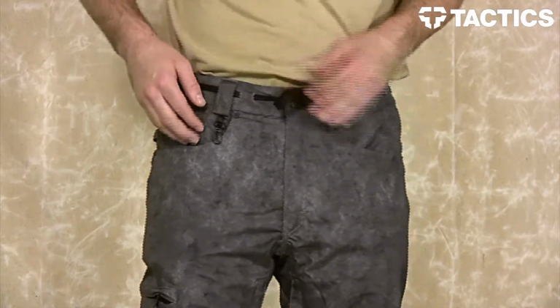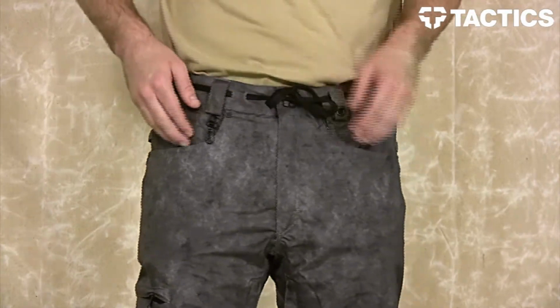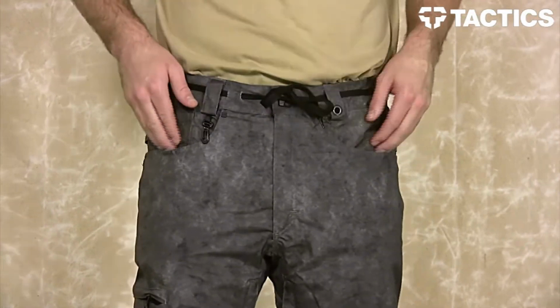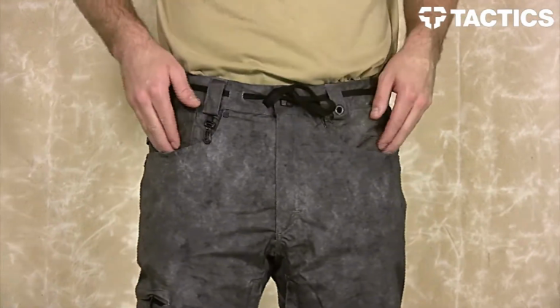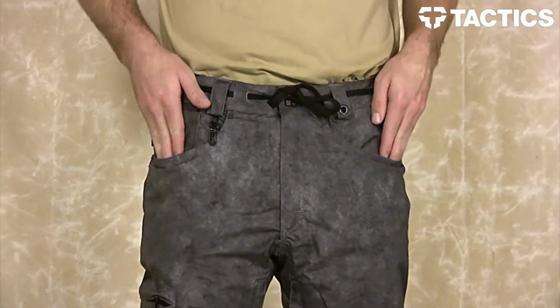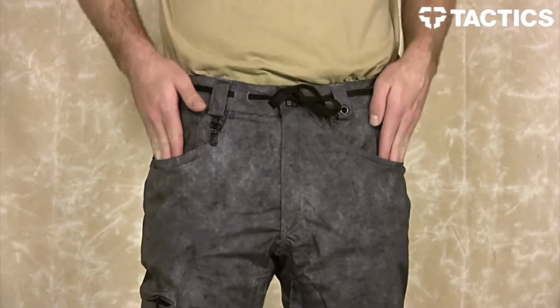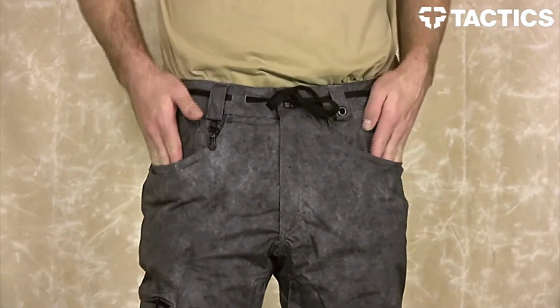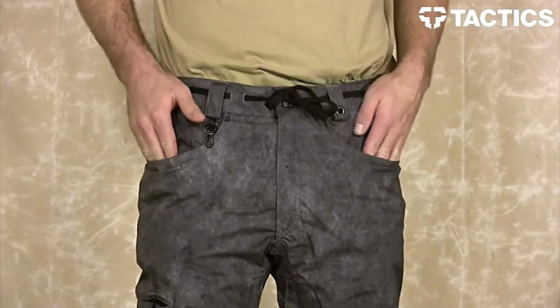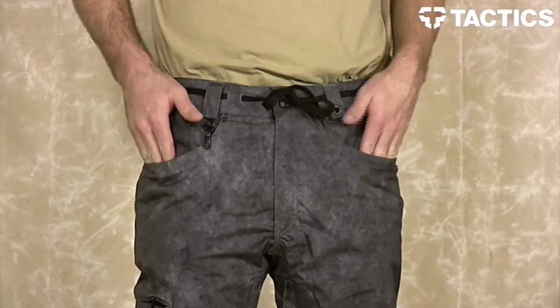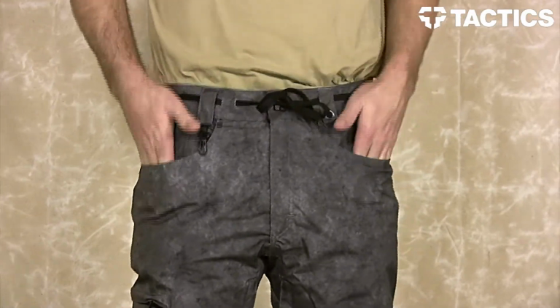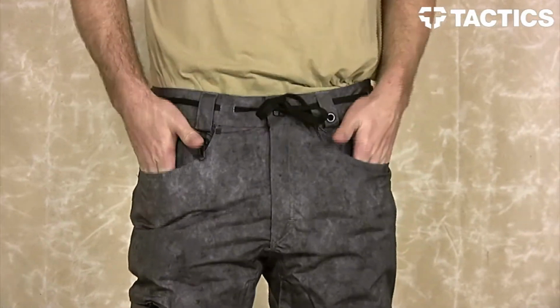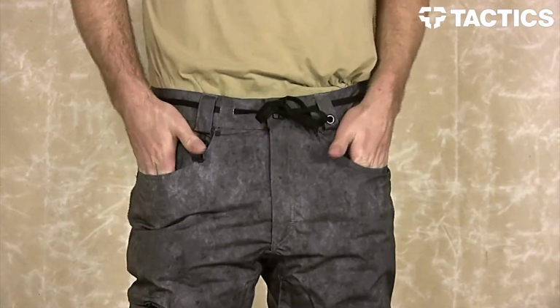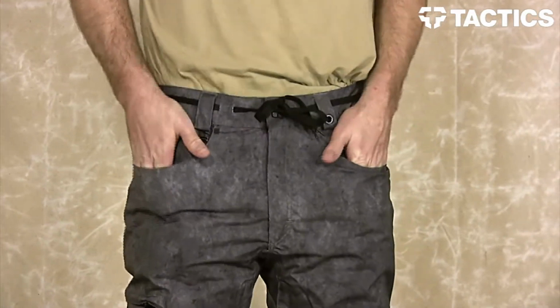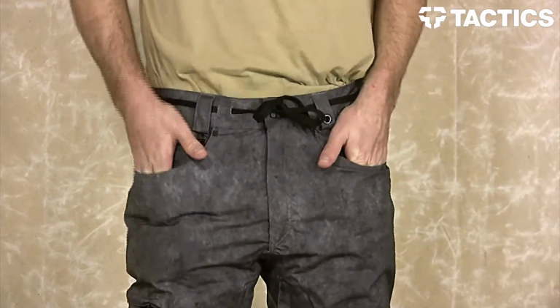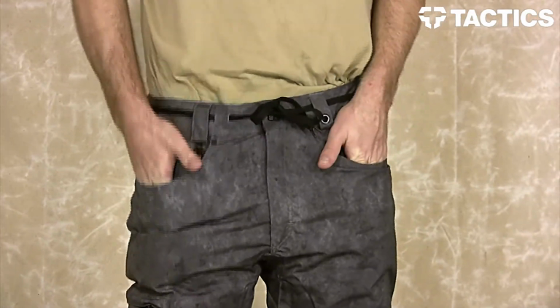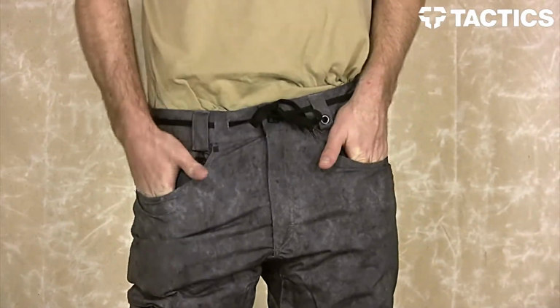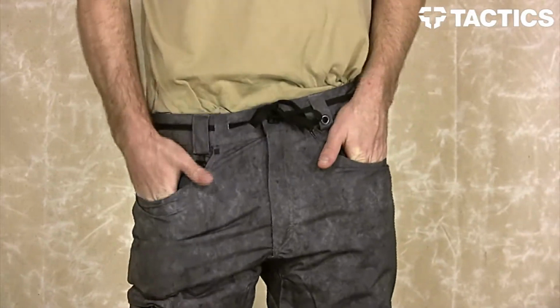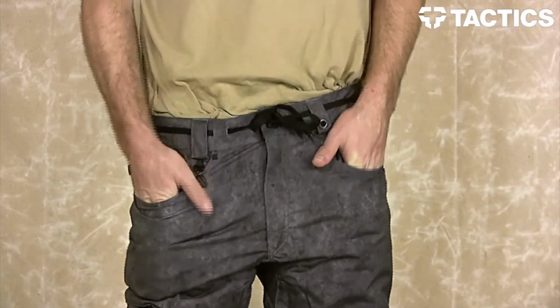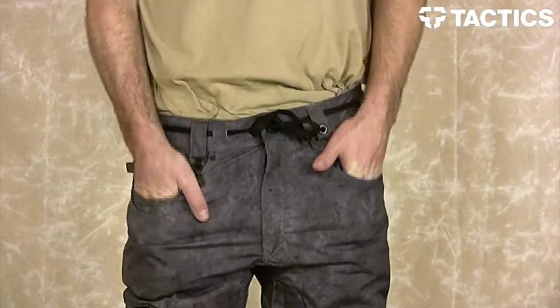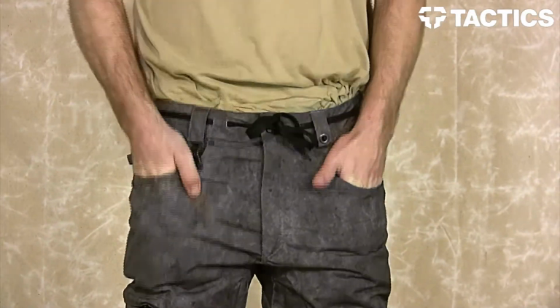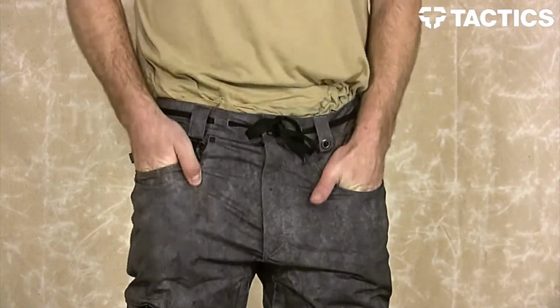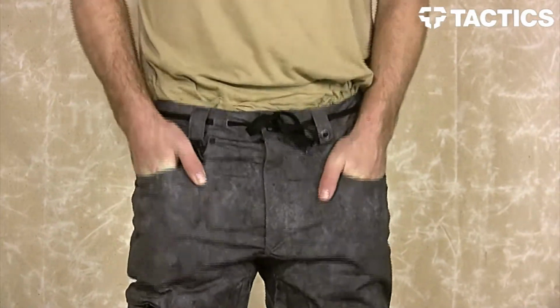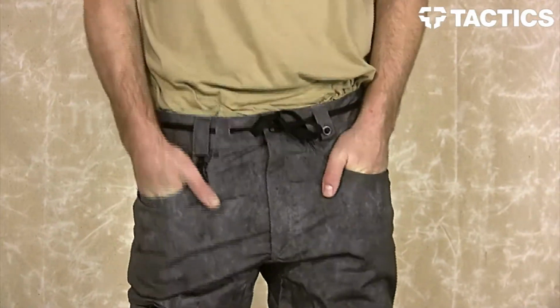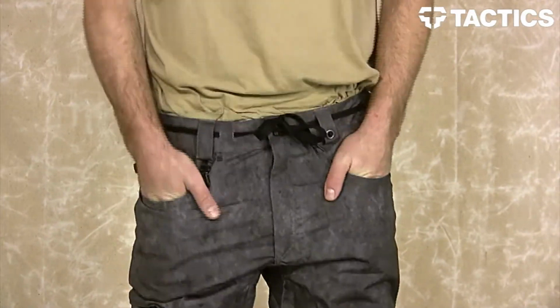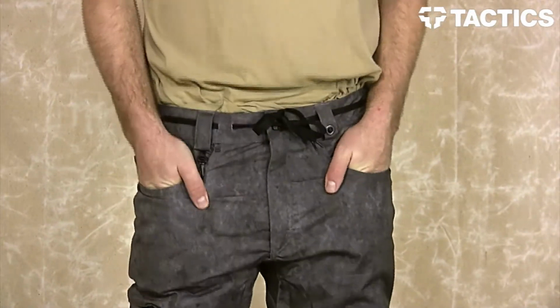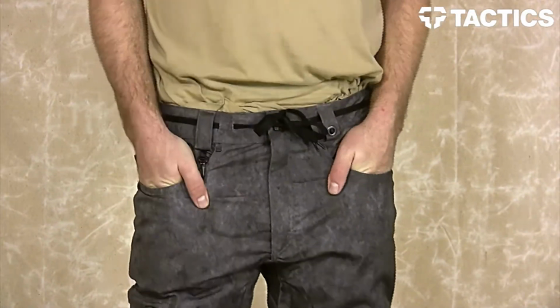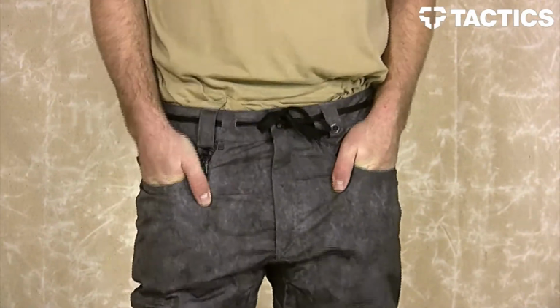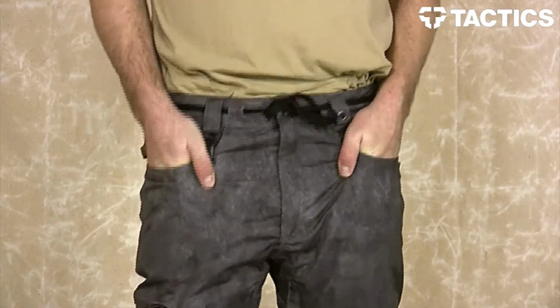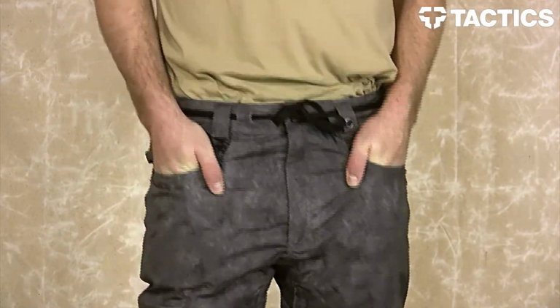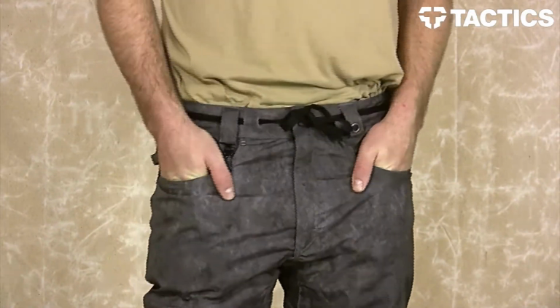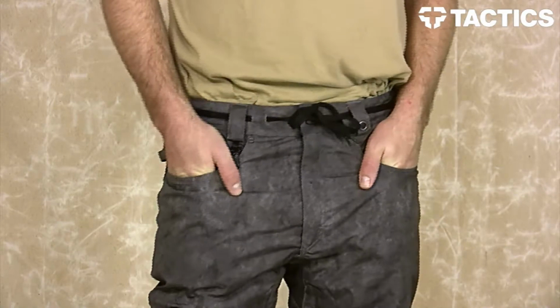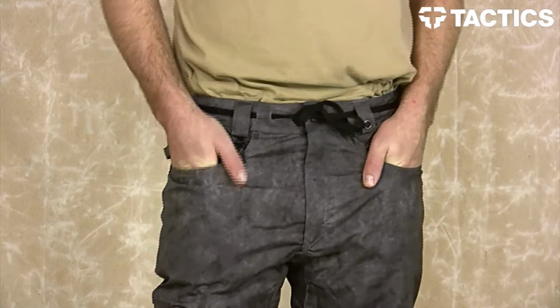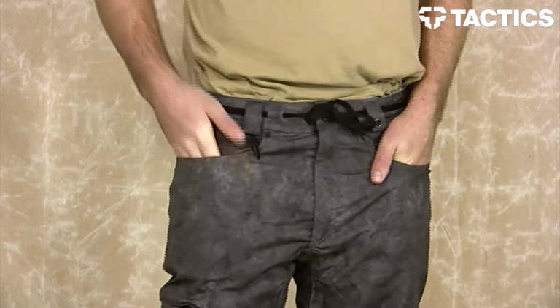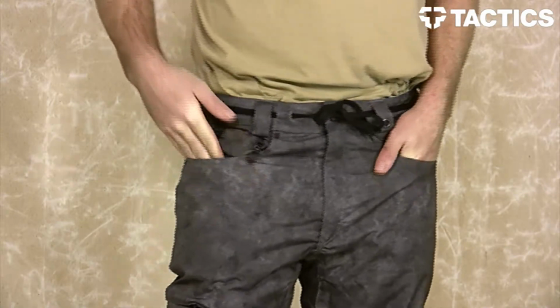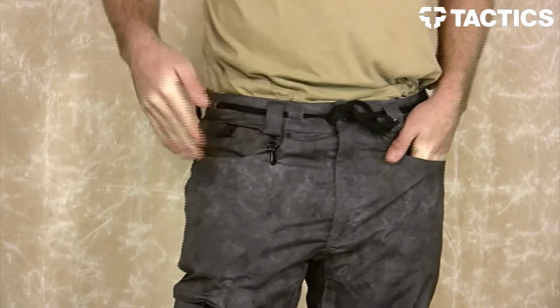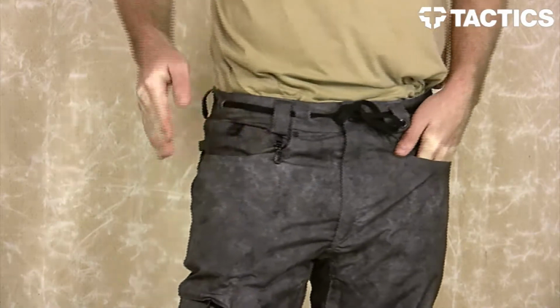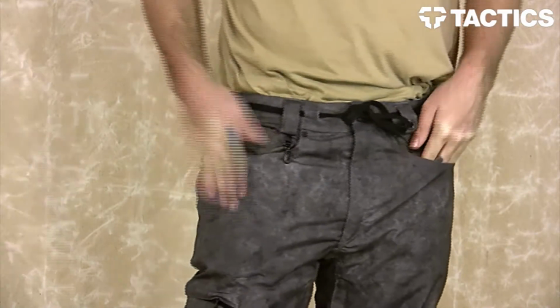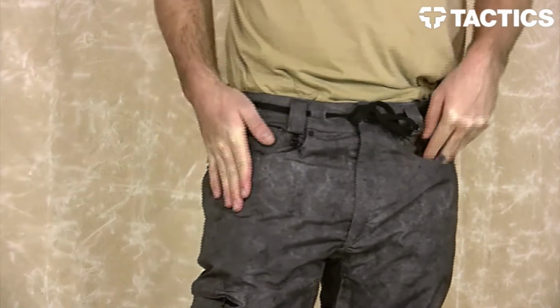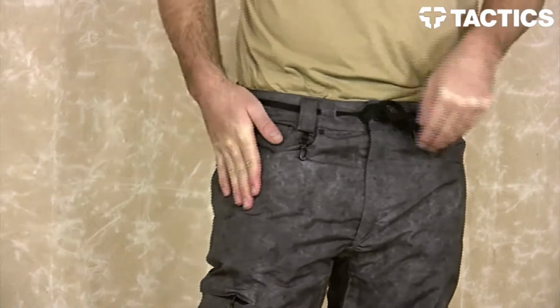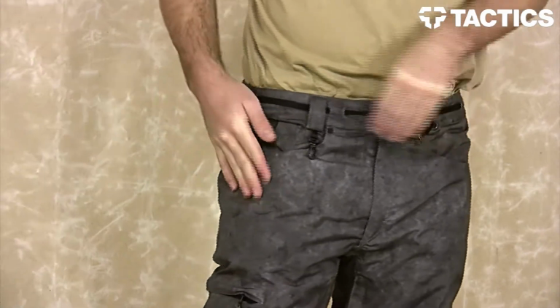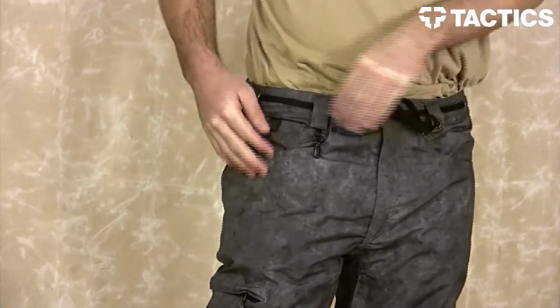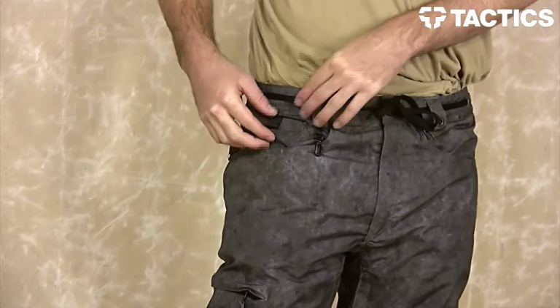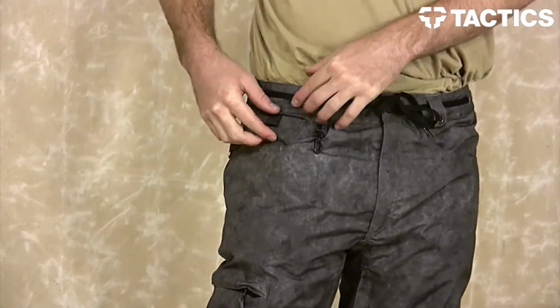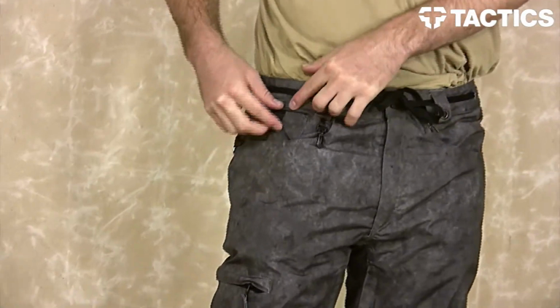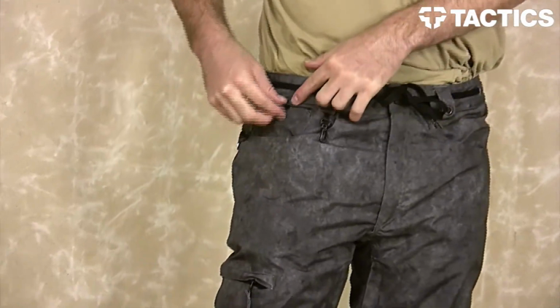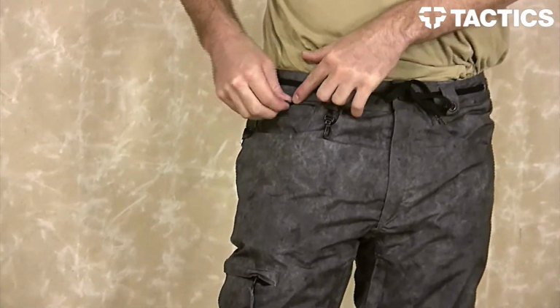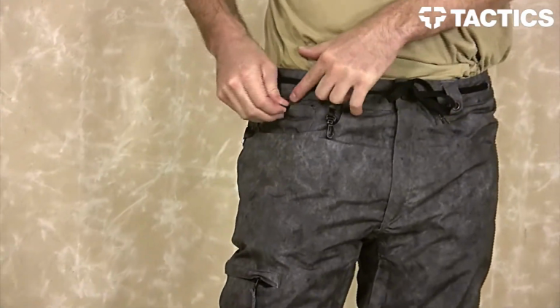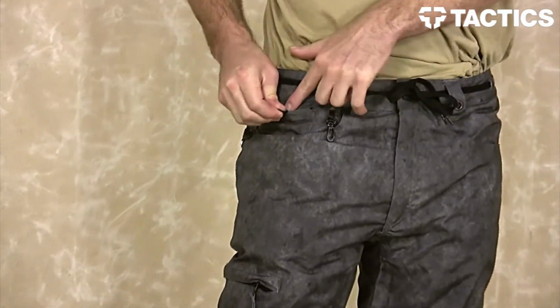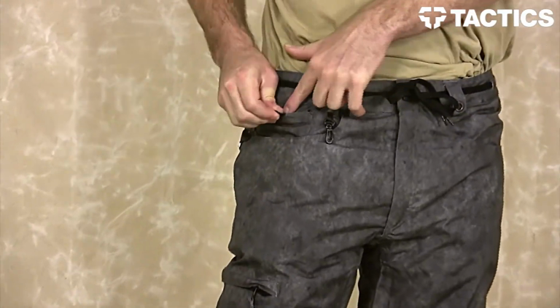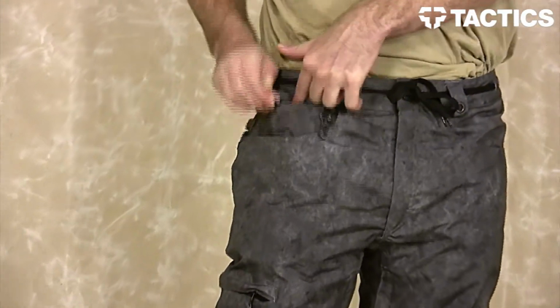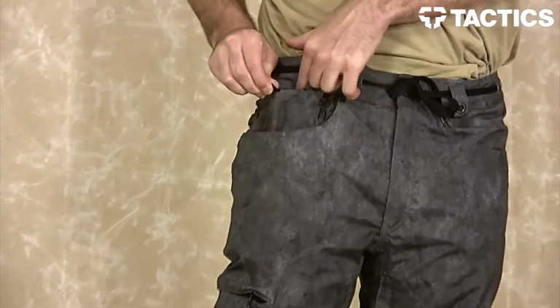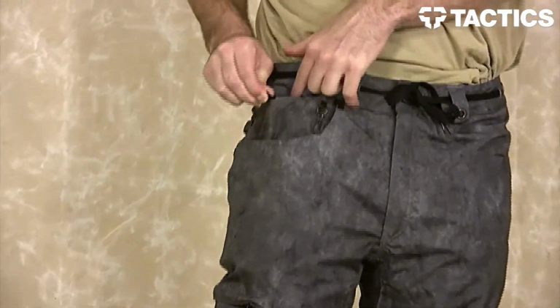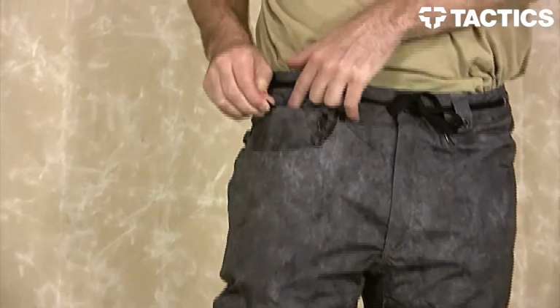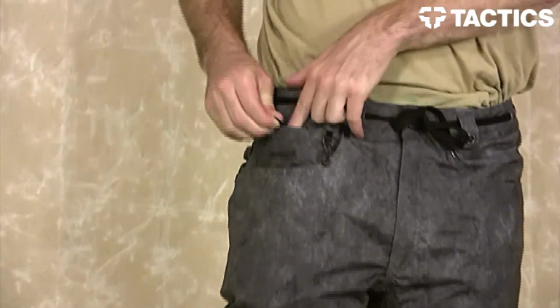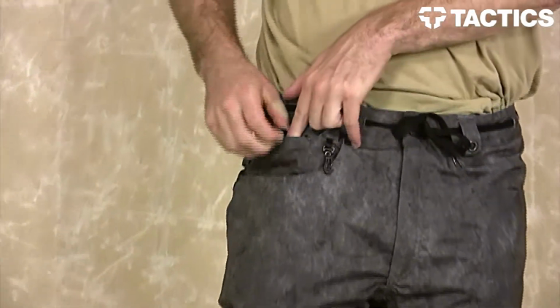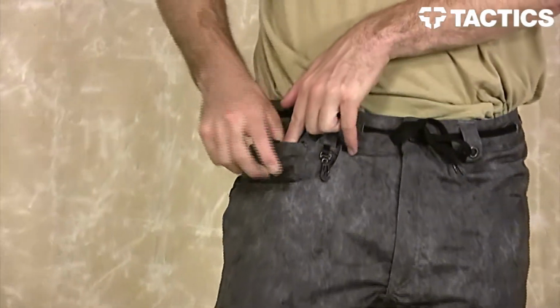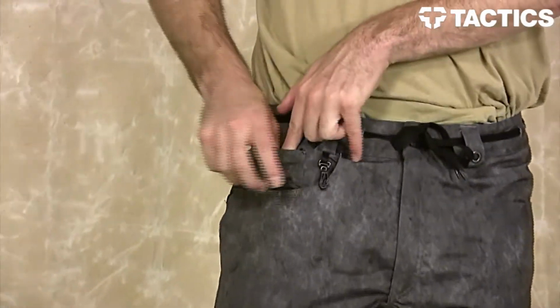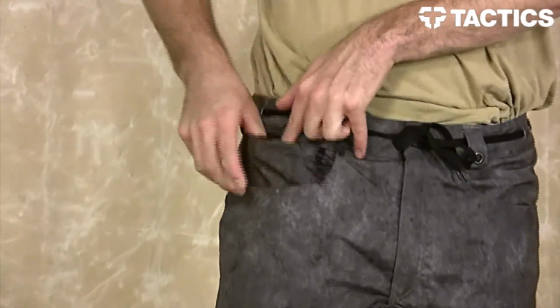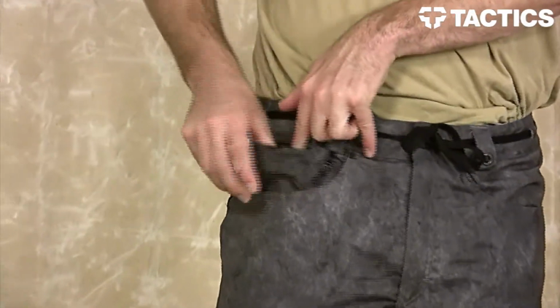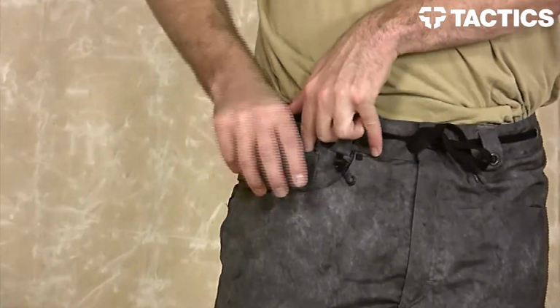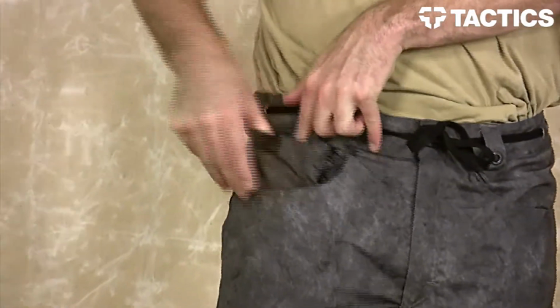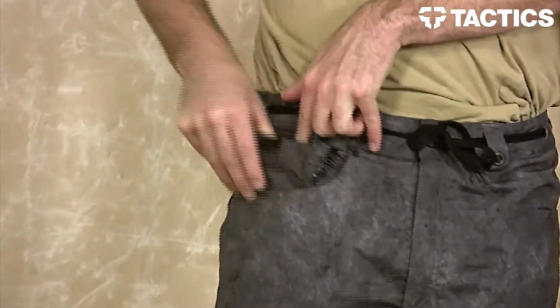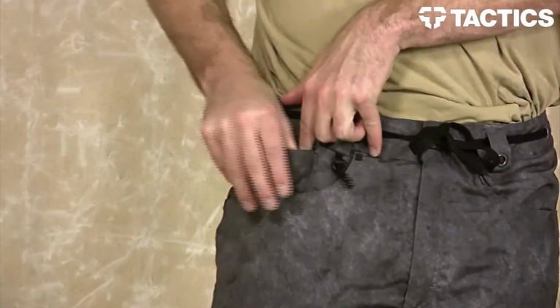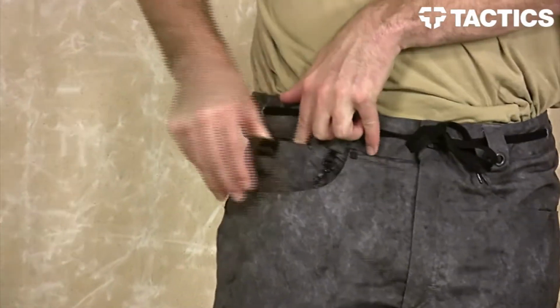On the front here you have two zippered pockets. The one on the right hand side also features a little velcro pocket right before that zippered pocket.